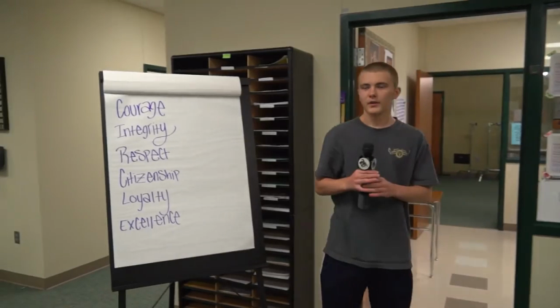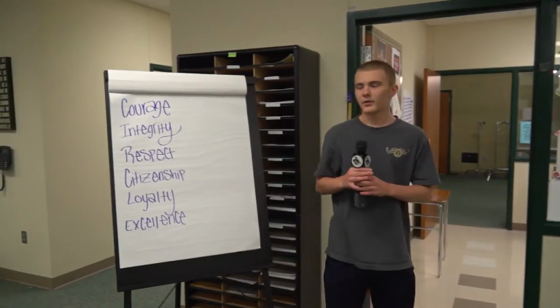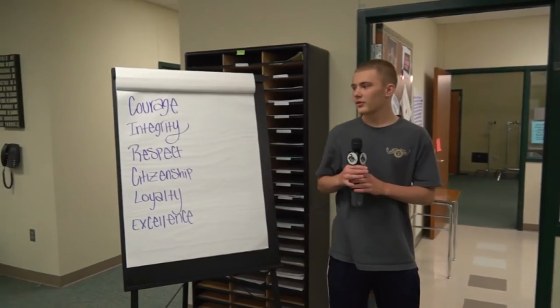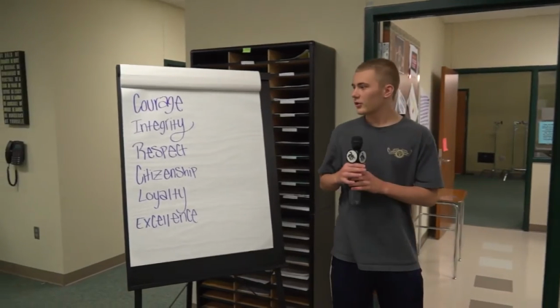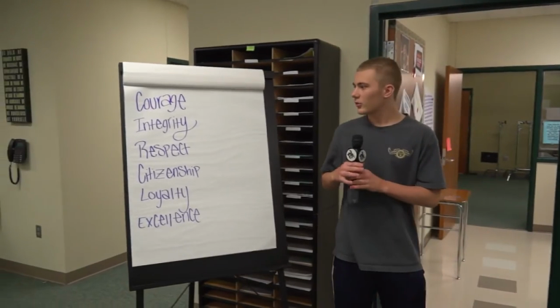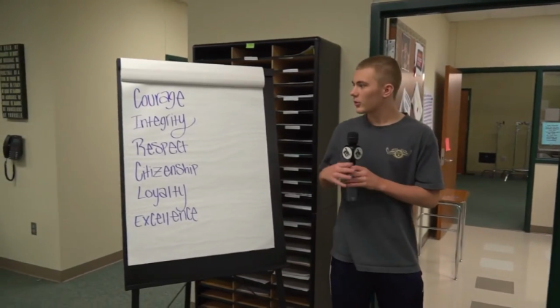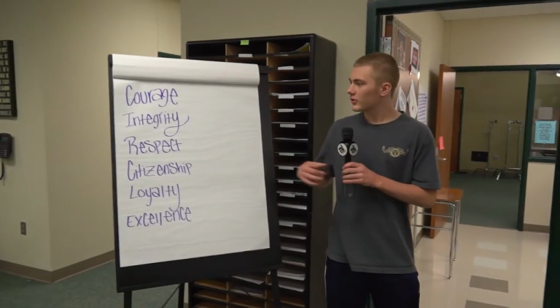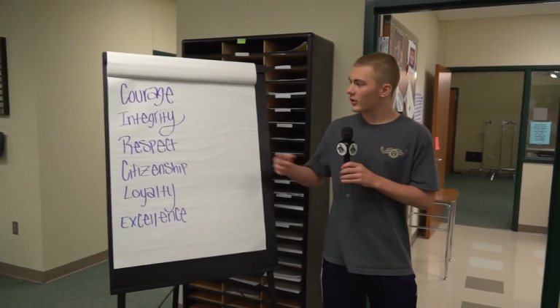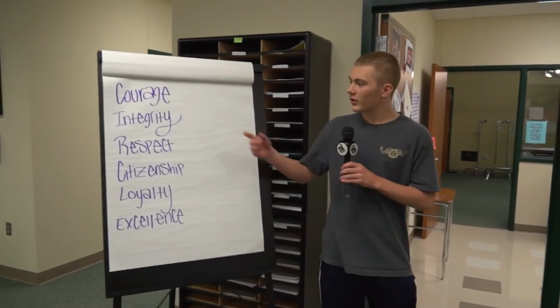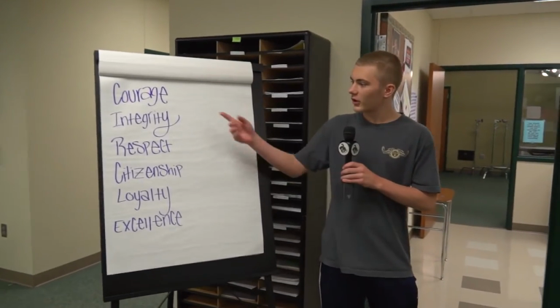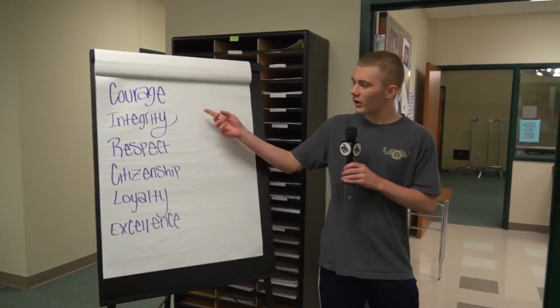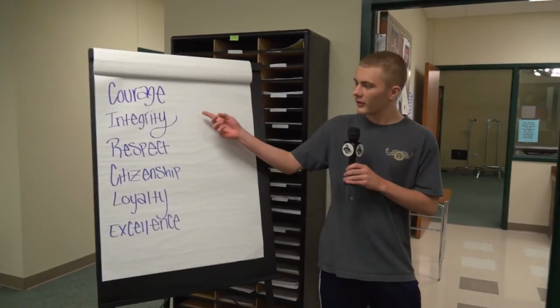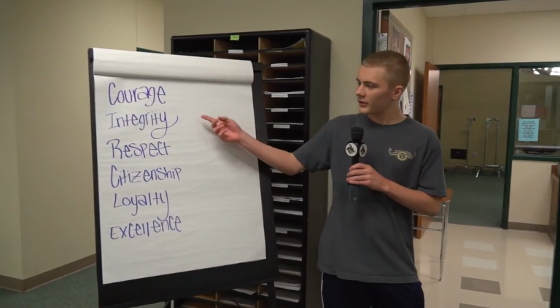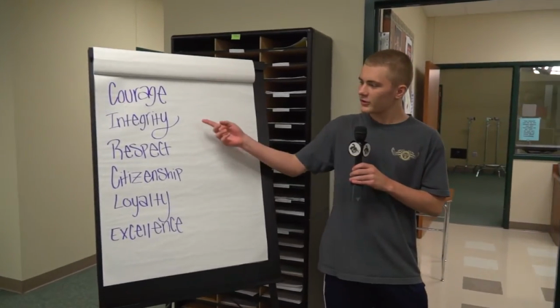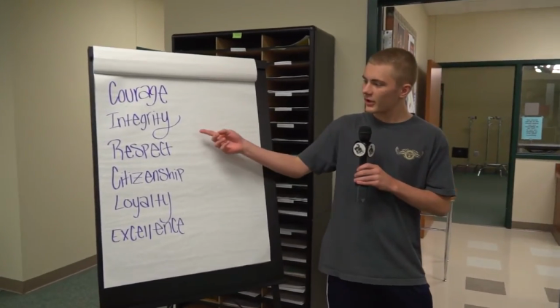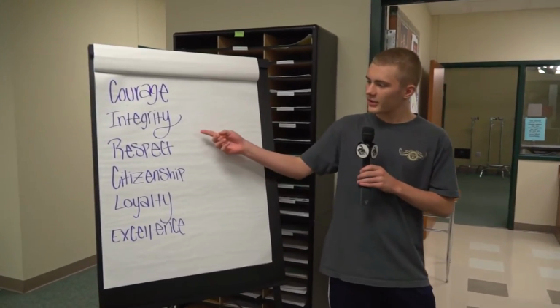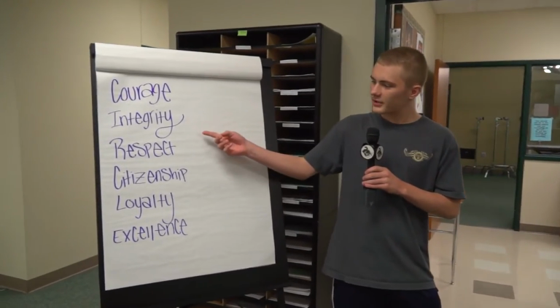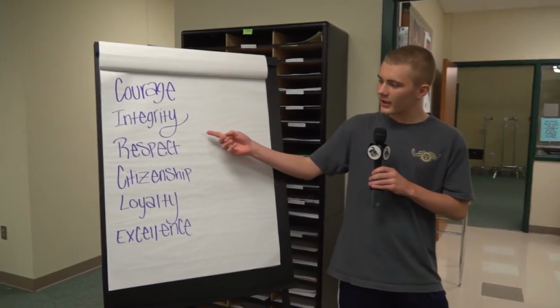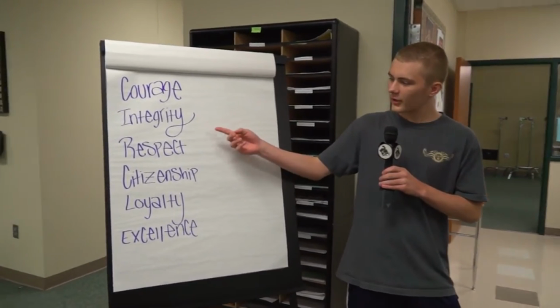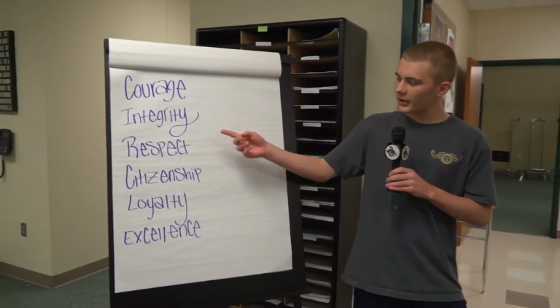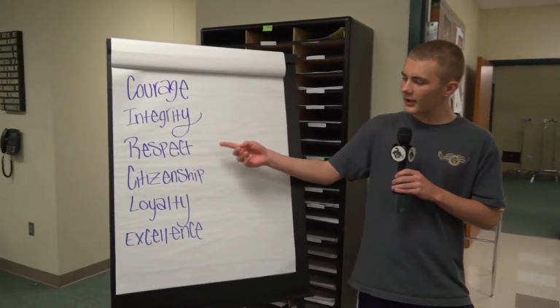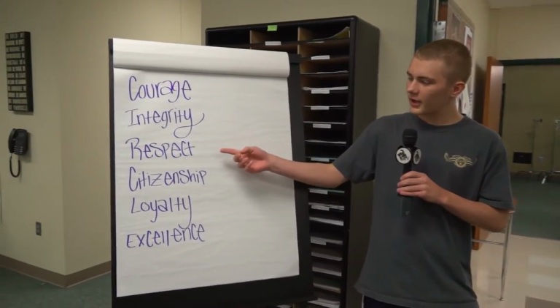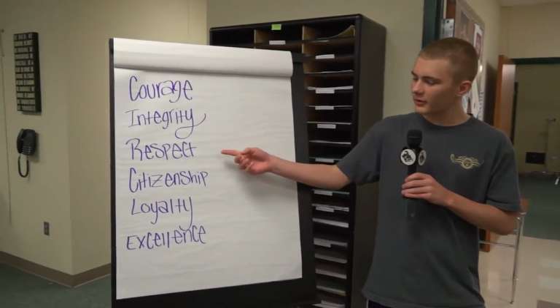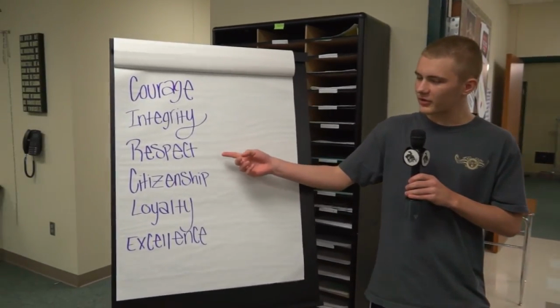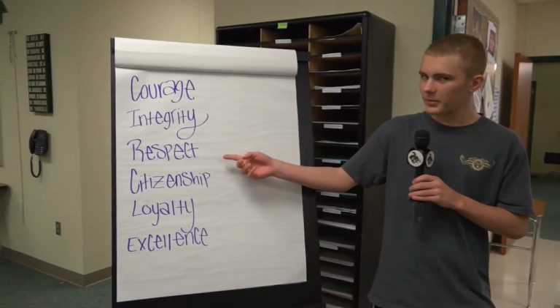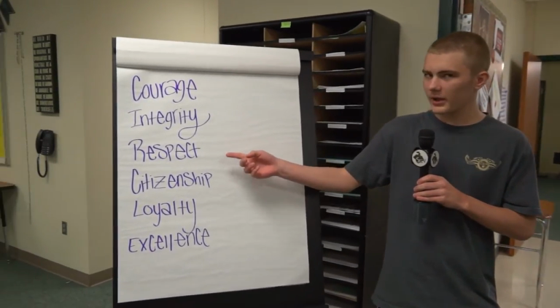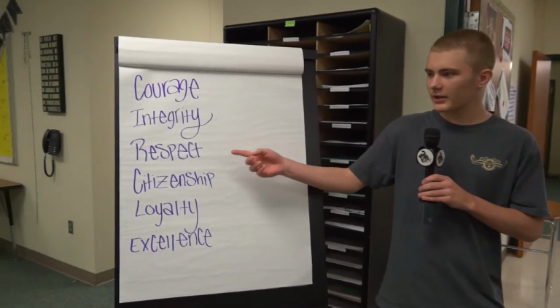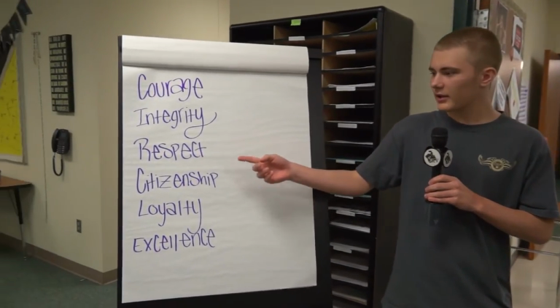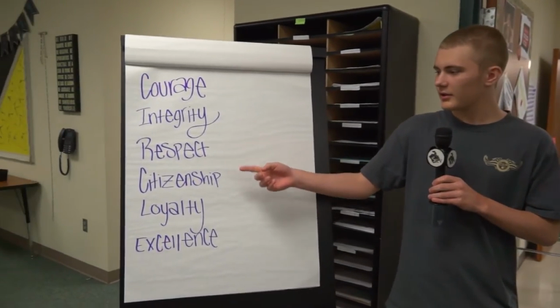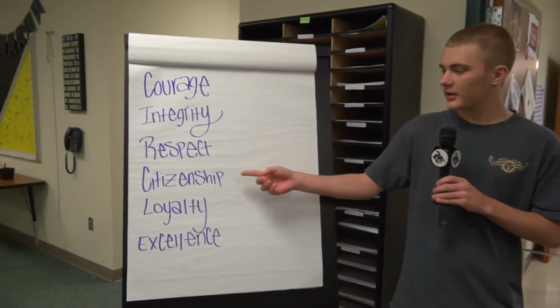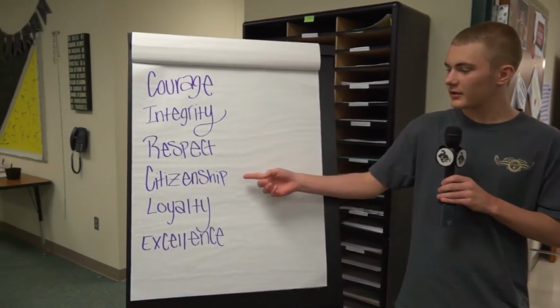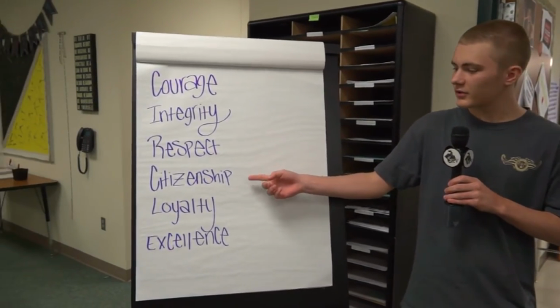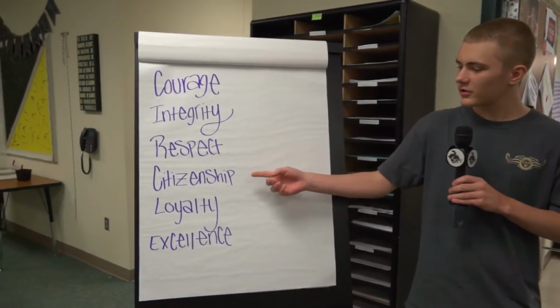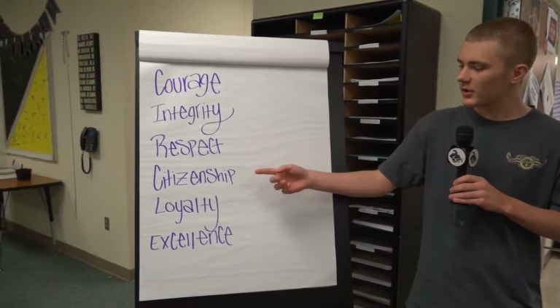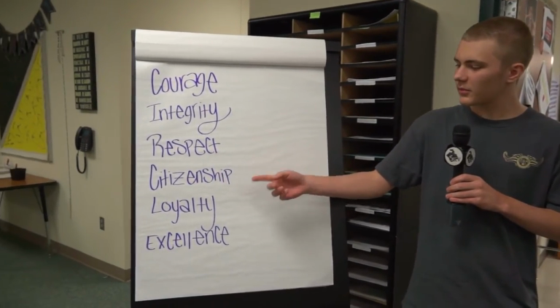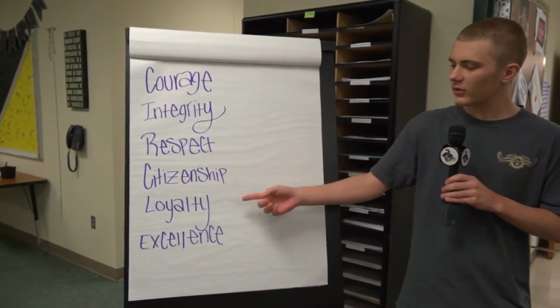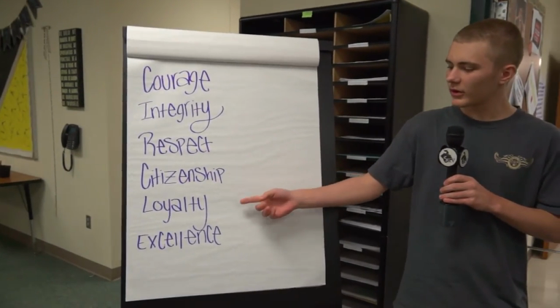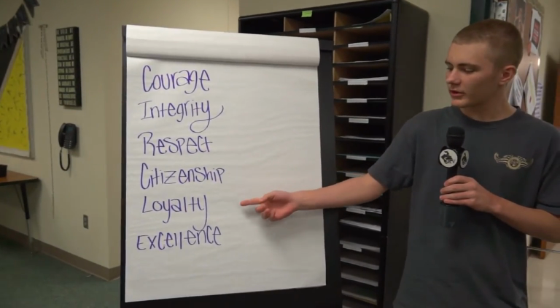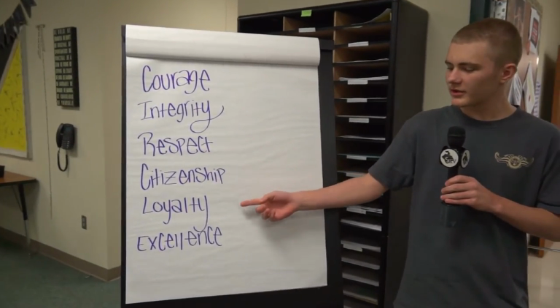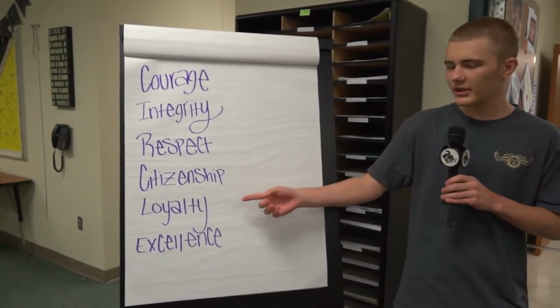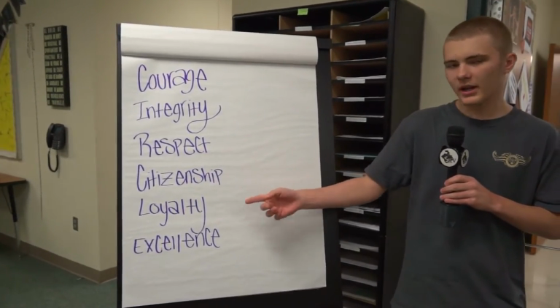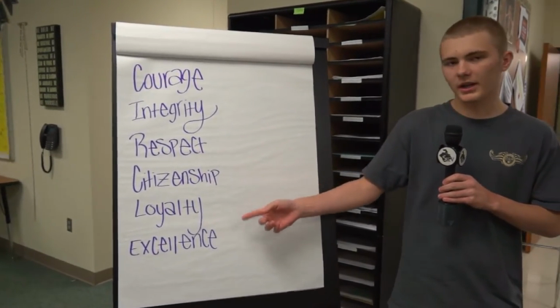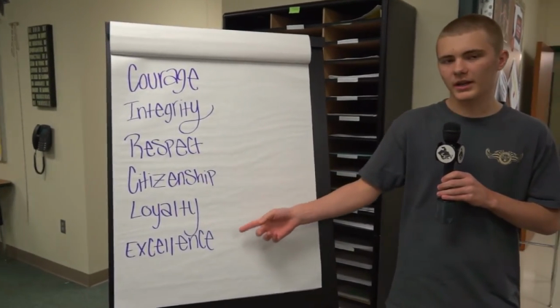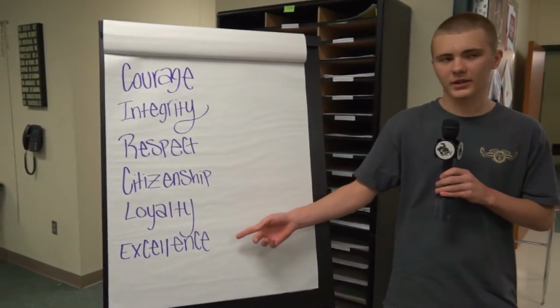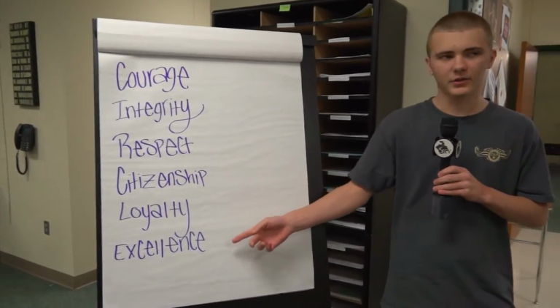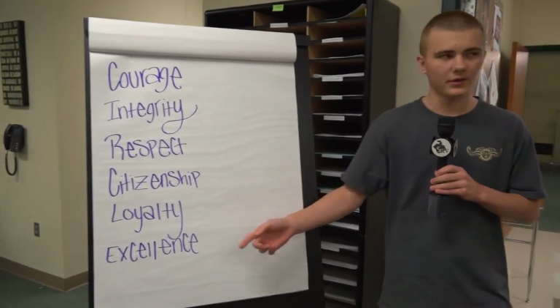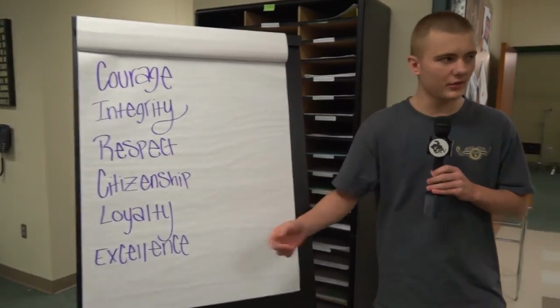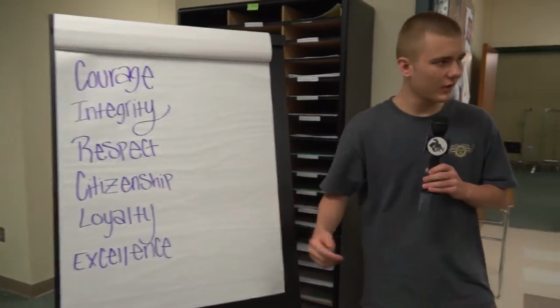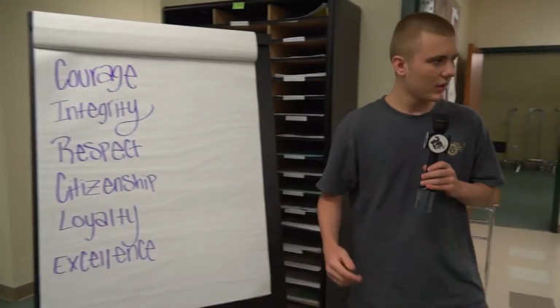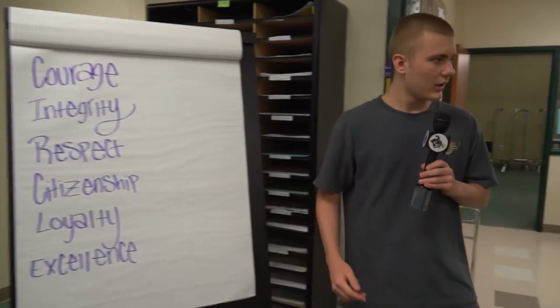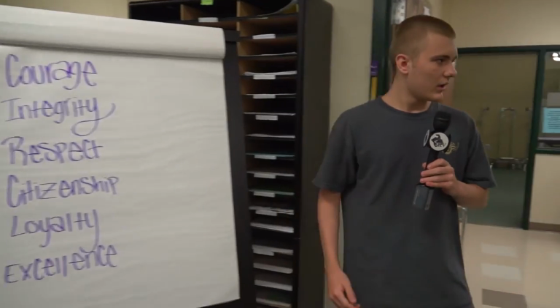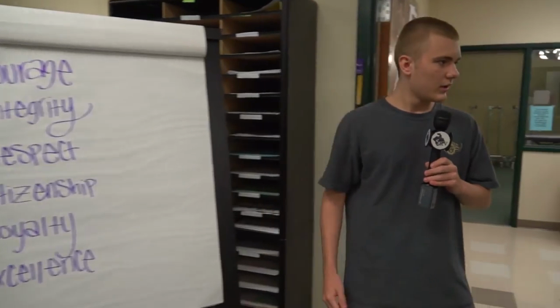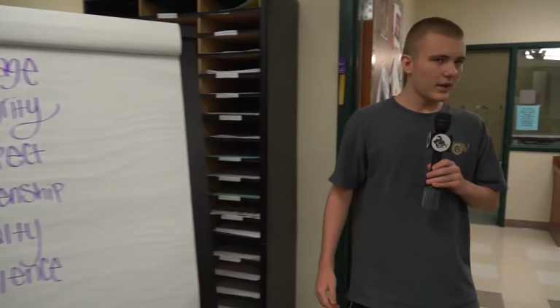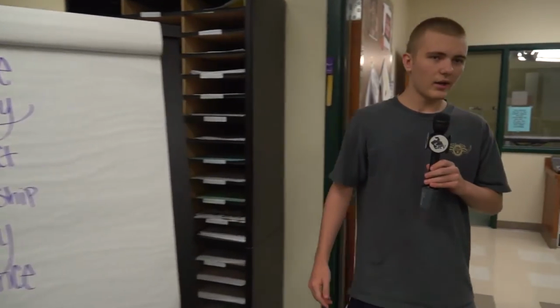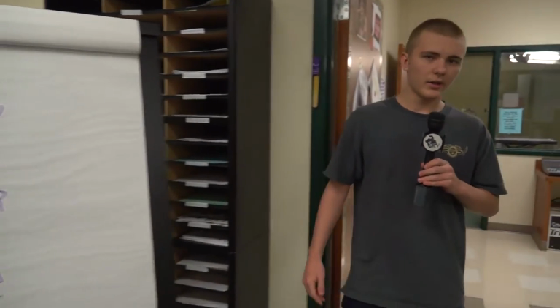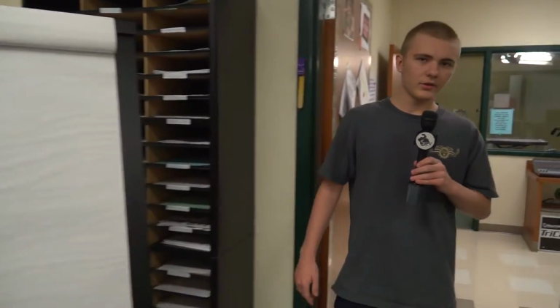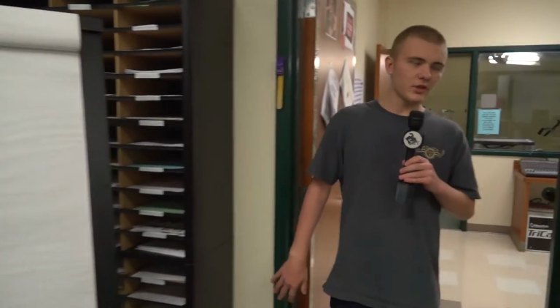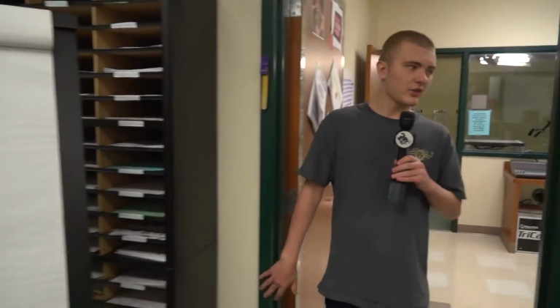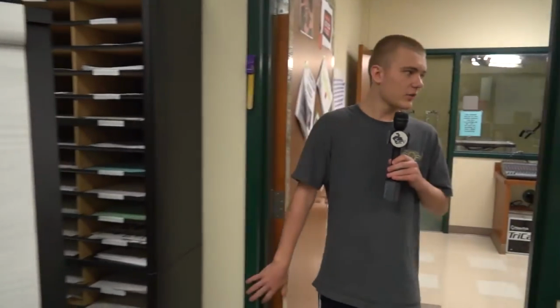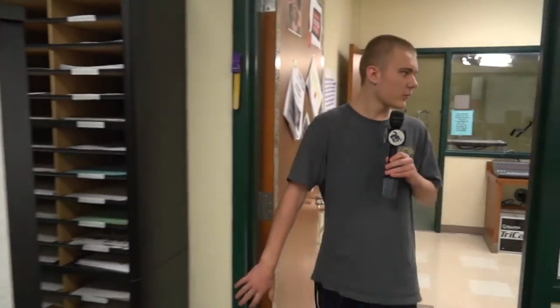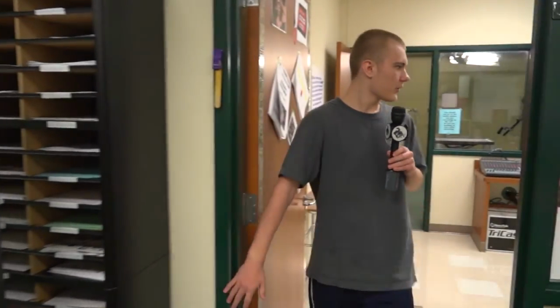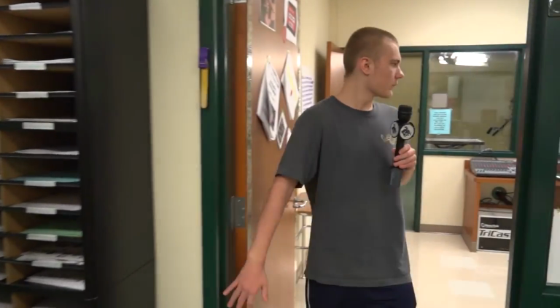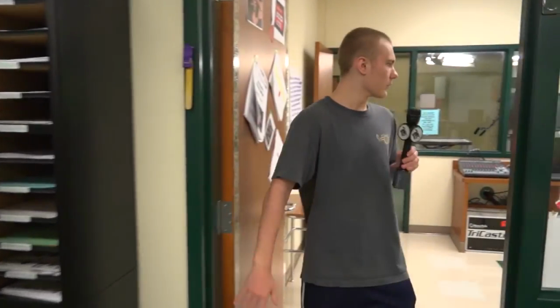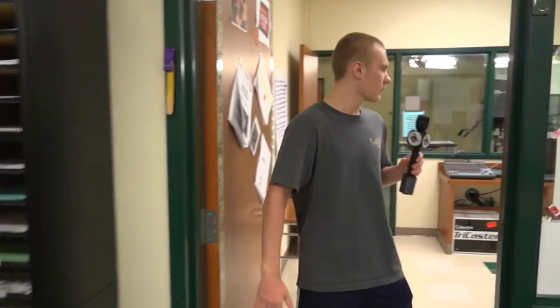Circle words are courage, integrity, respect, citizenship, loyalty, and excellence. Now, here's Jason with the rules.